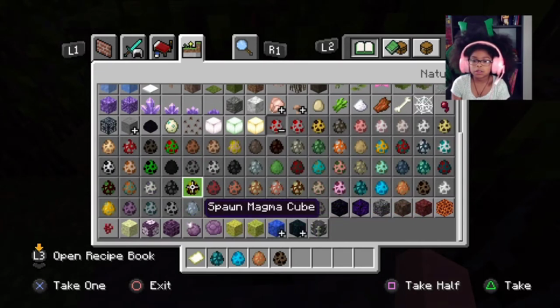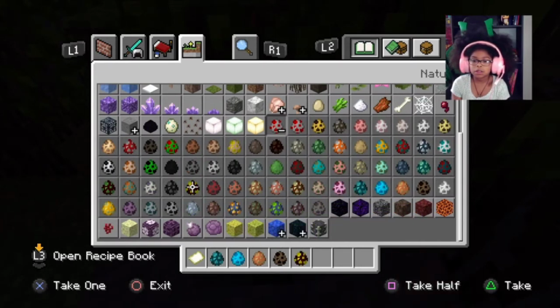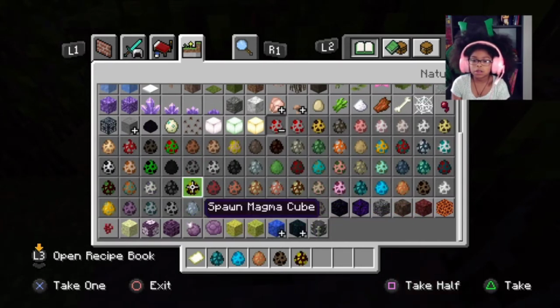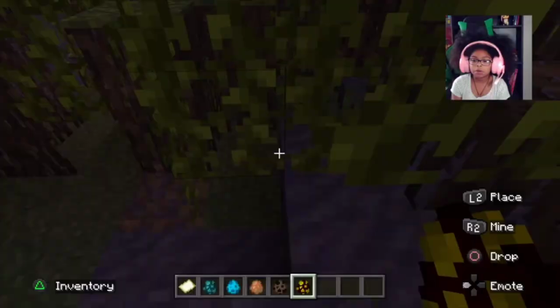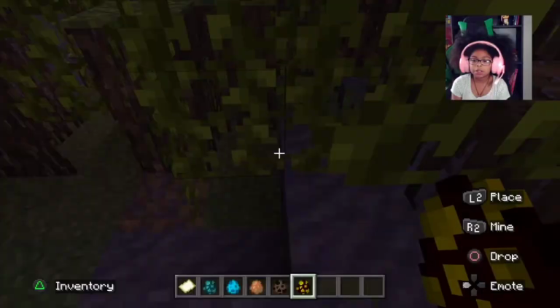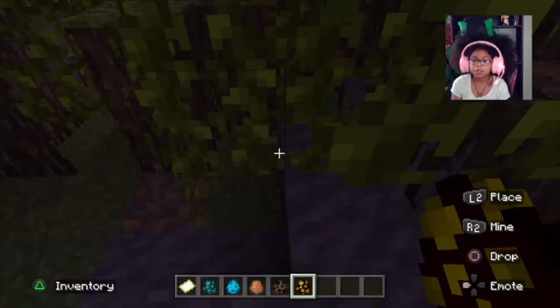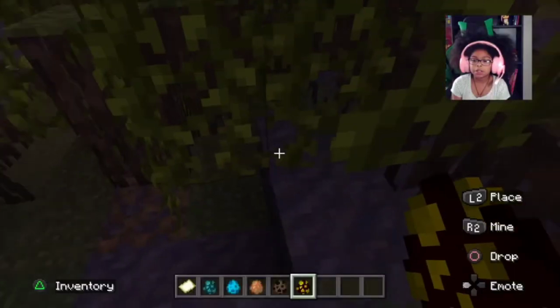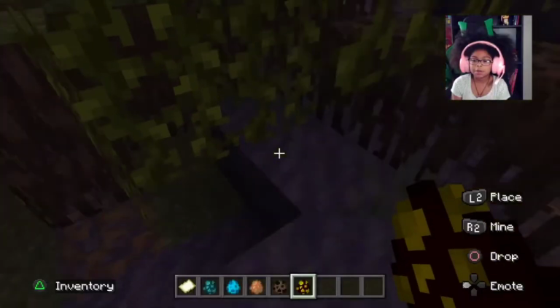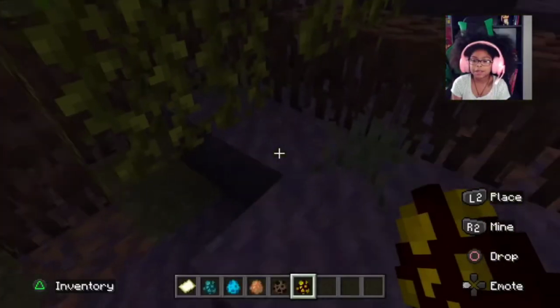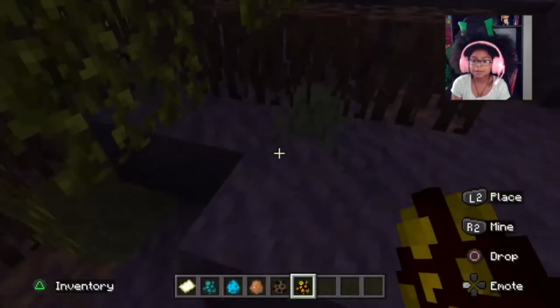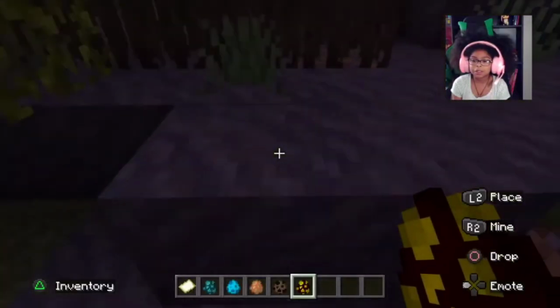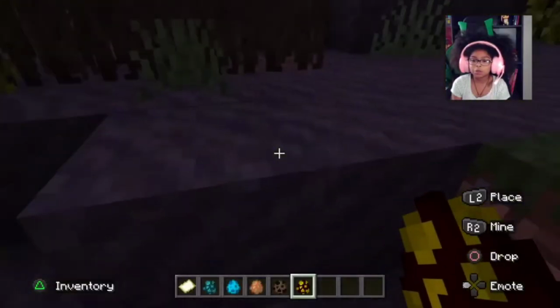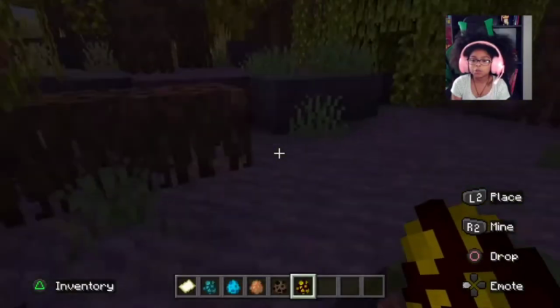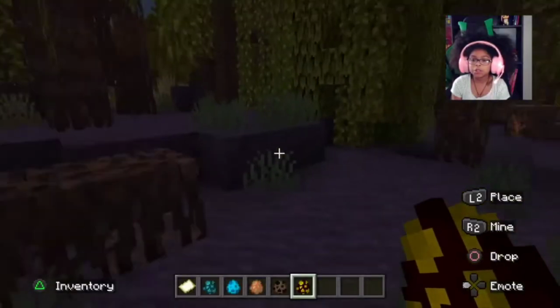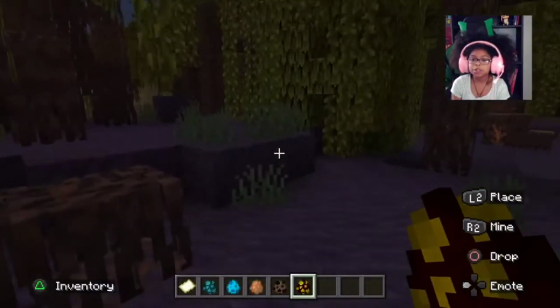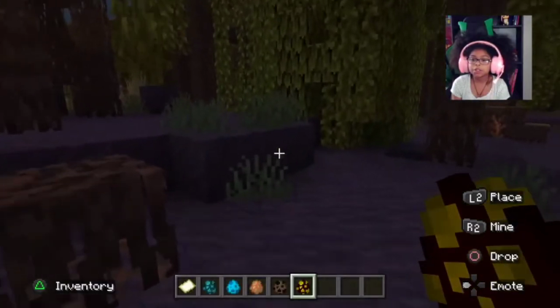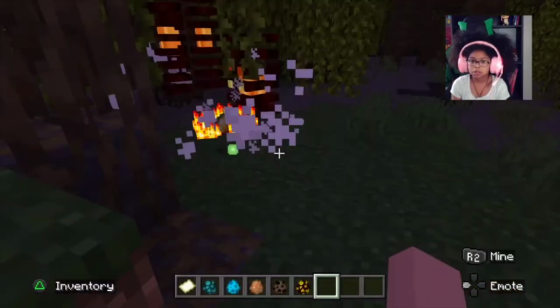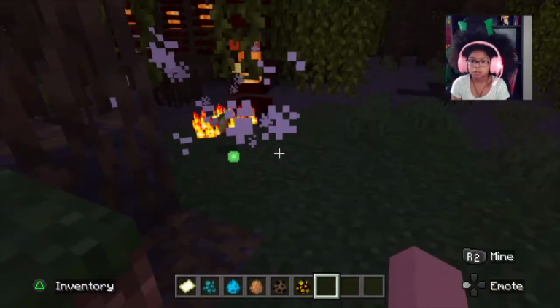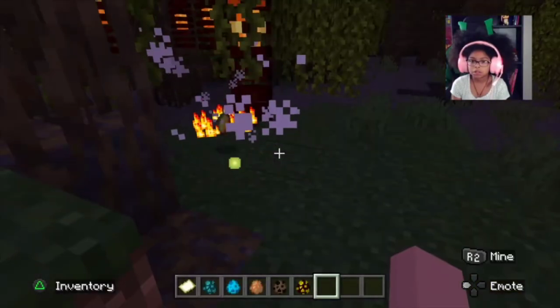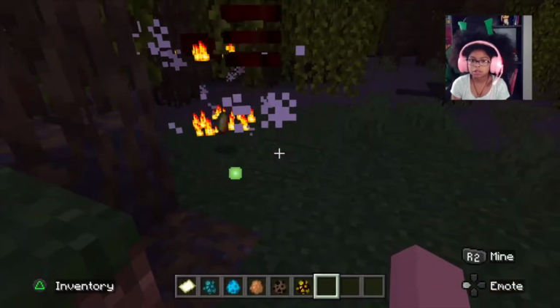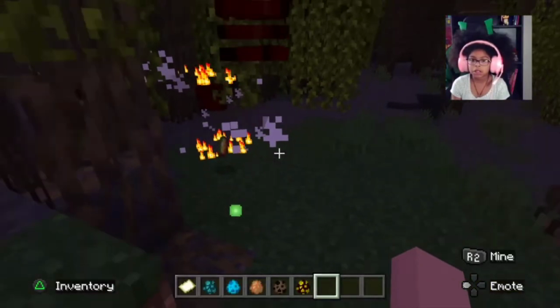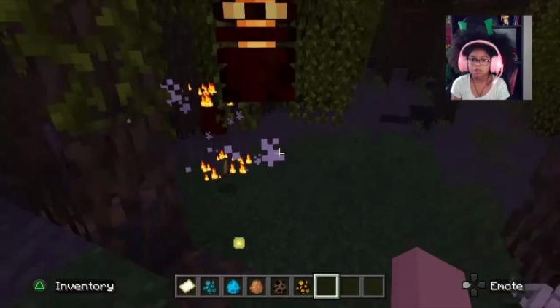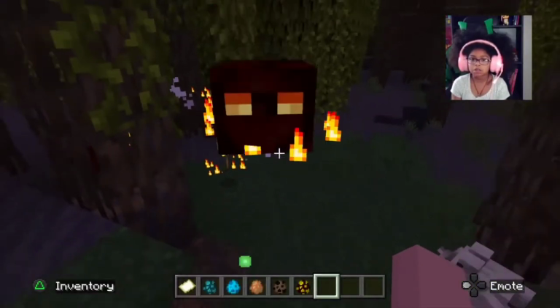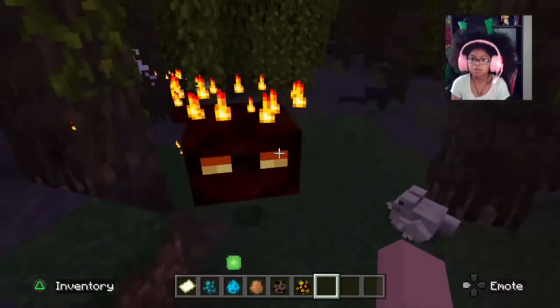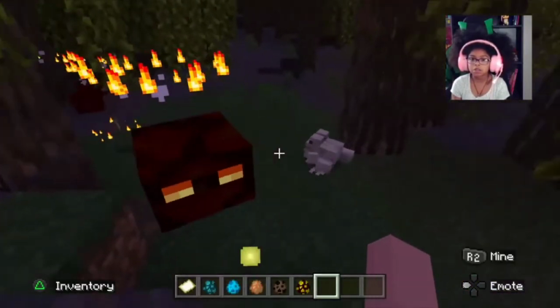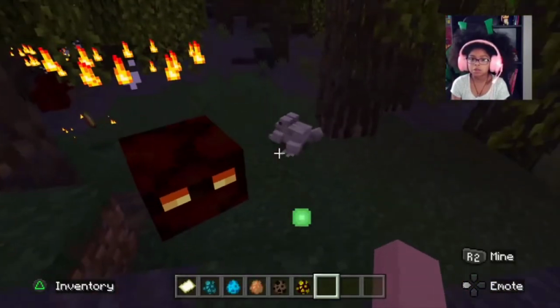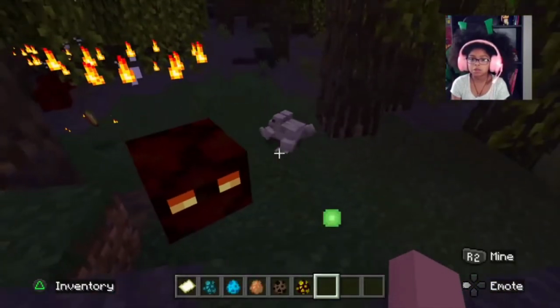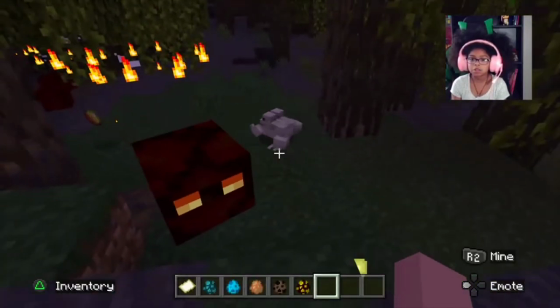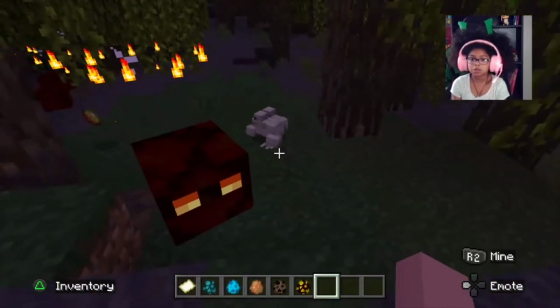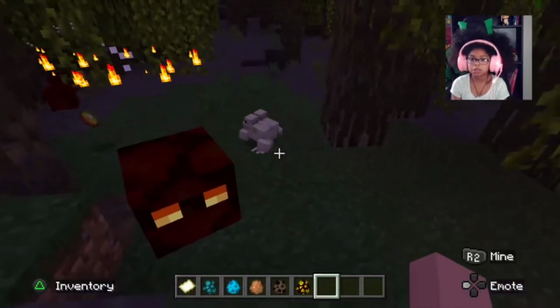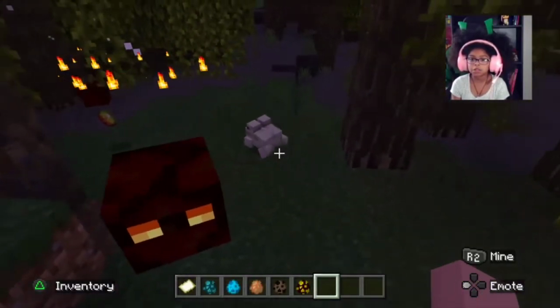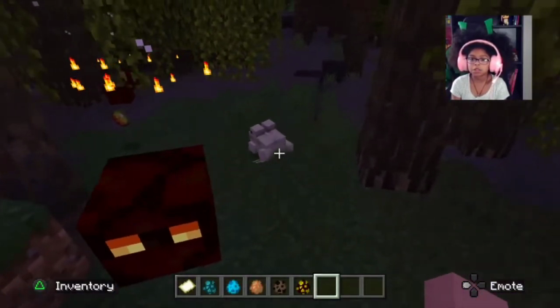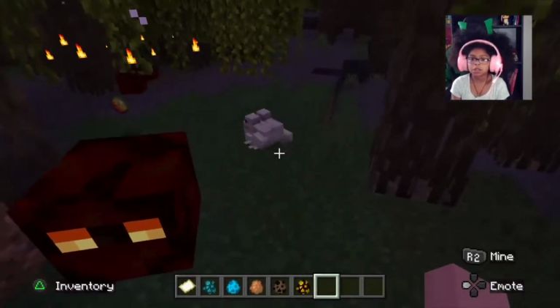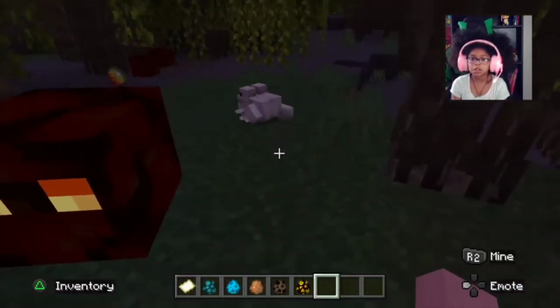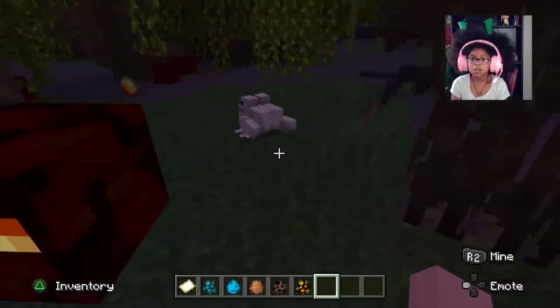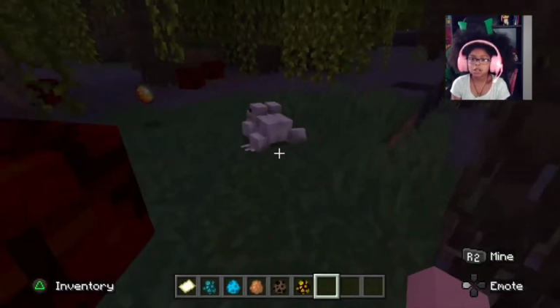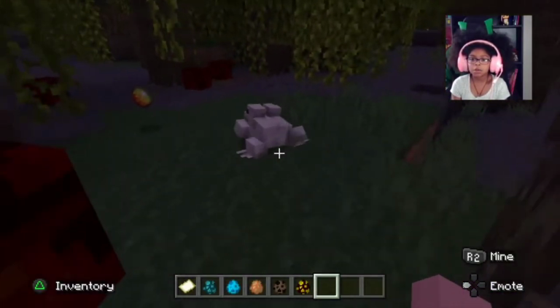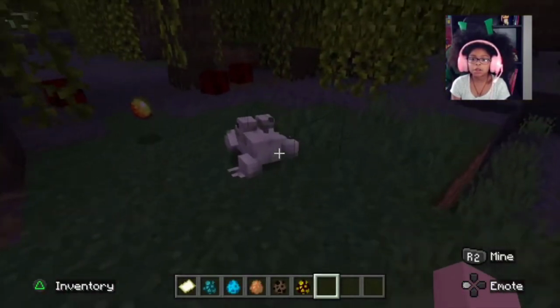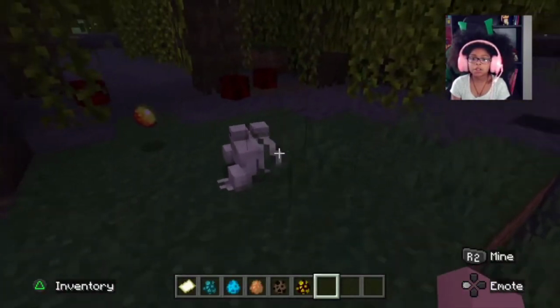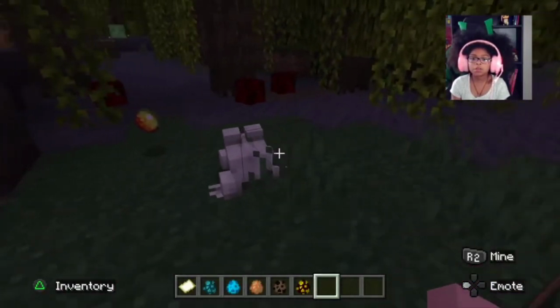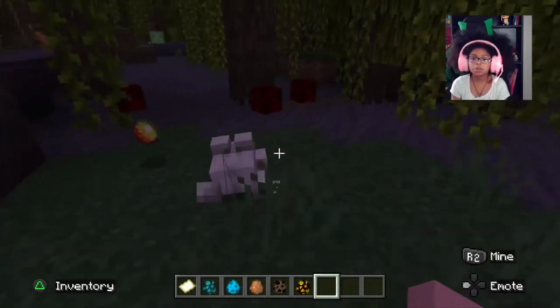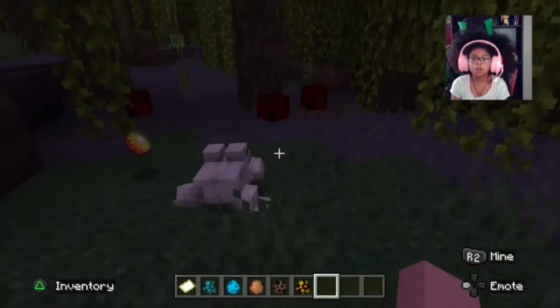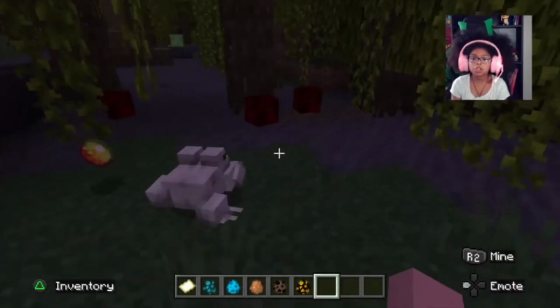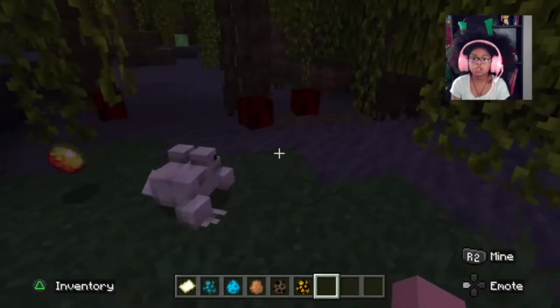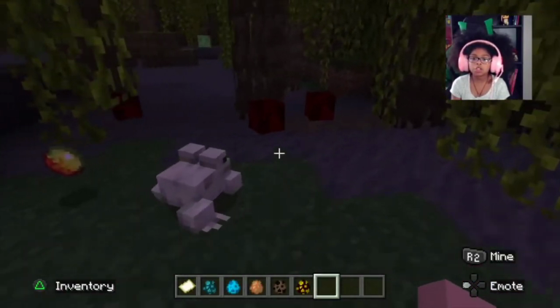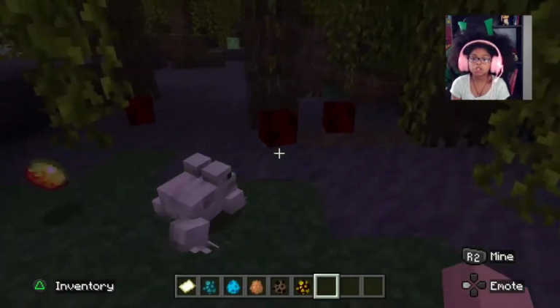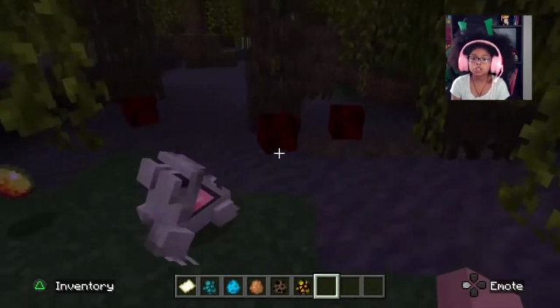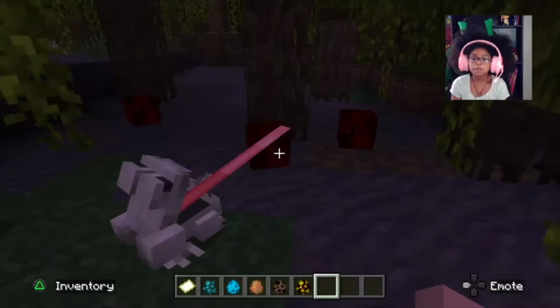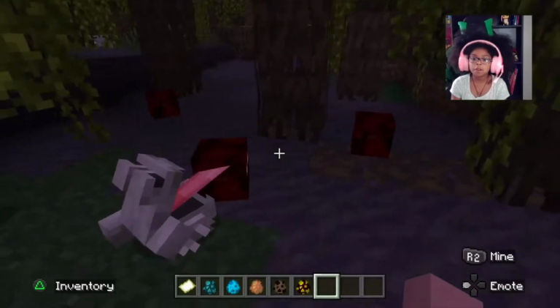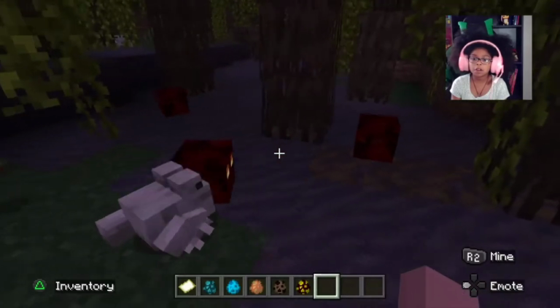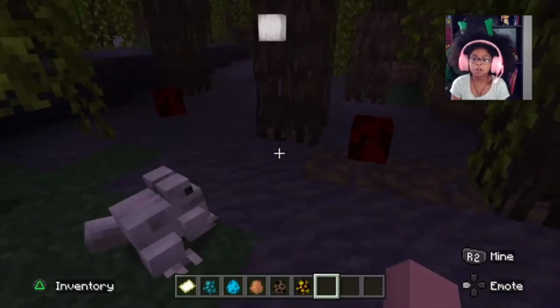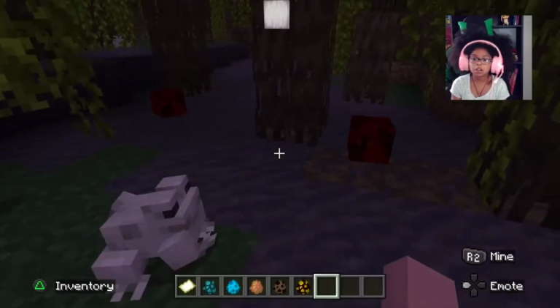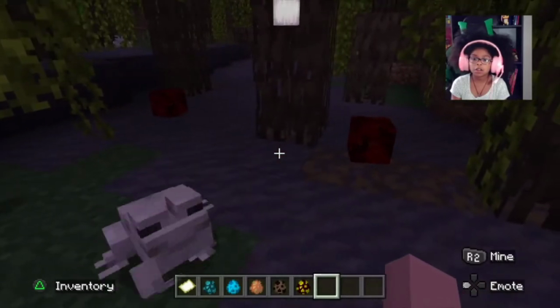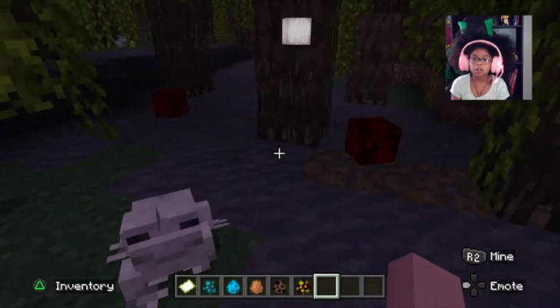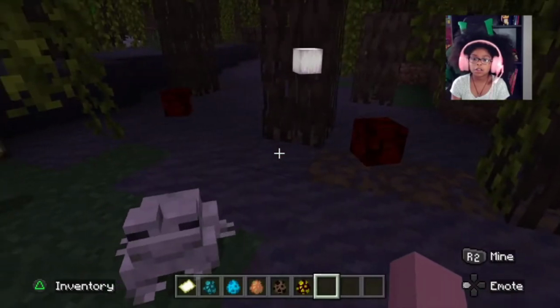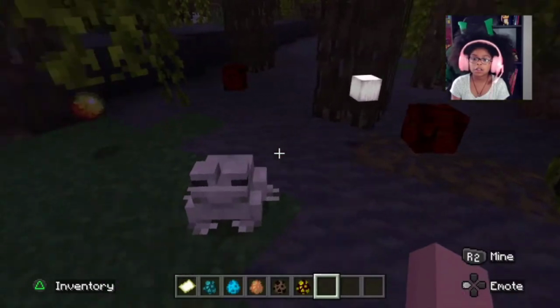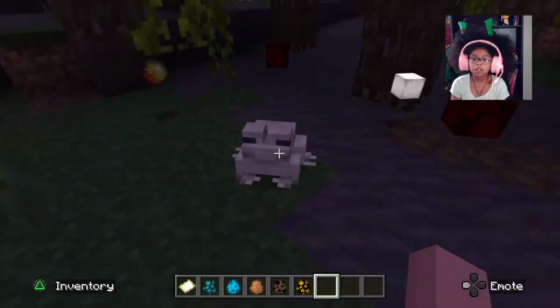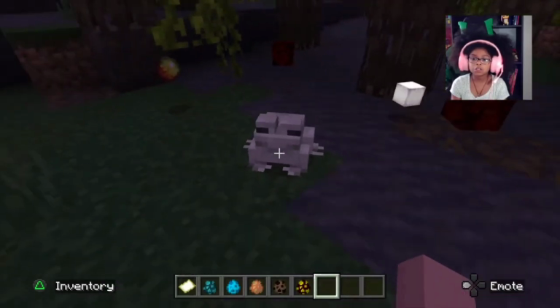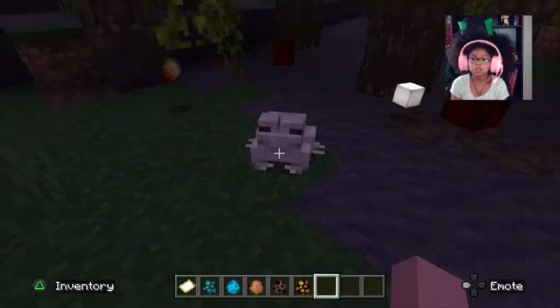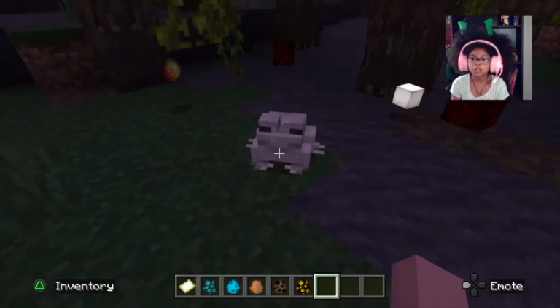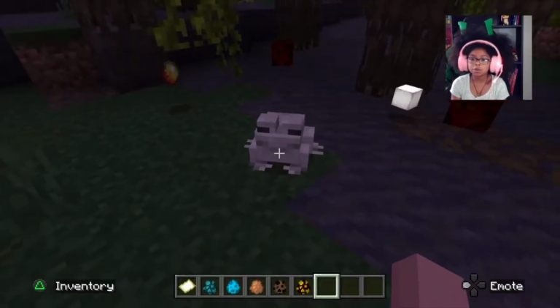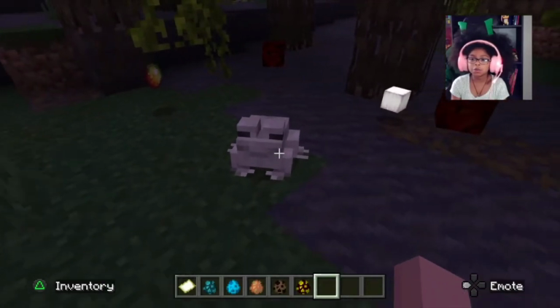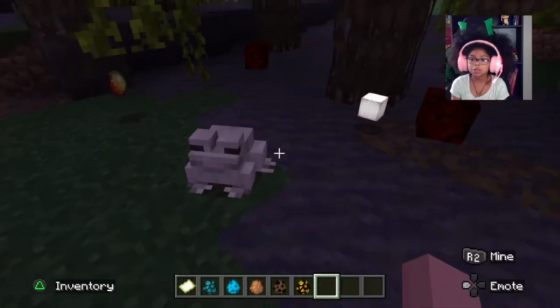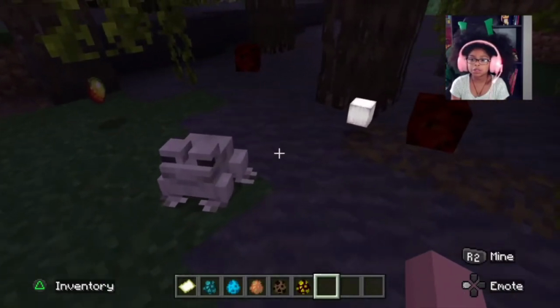First we're gonna need a magma cube. There are smaller ones, and we're gonna watch the frog - look, it just ate one.